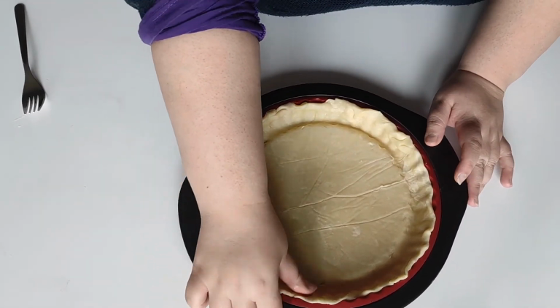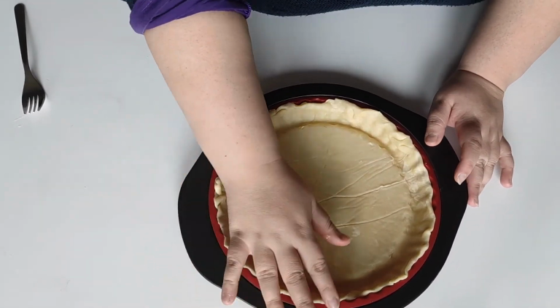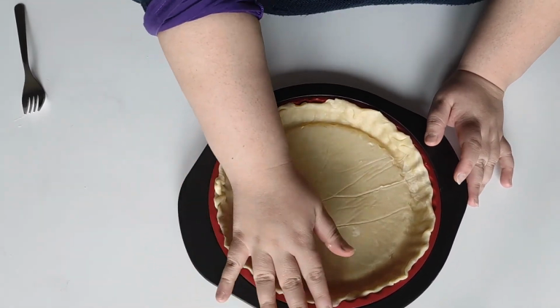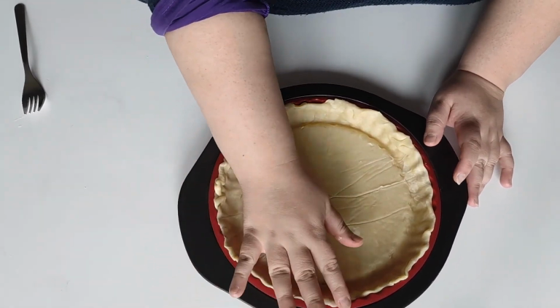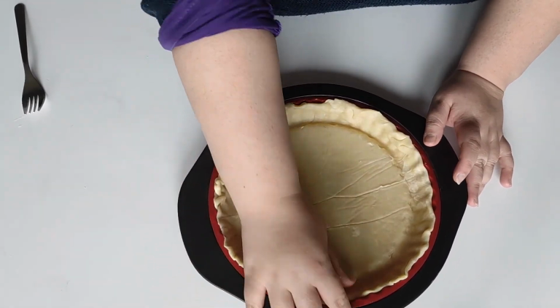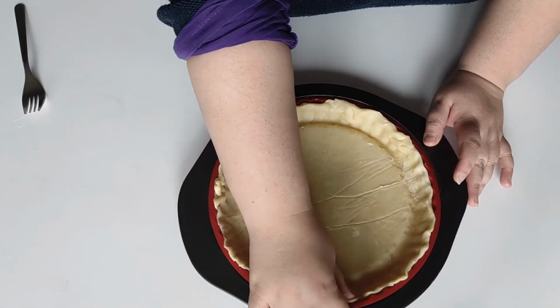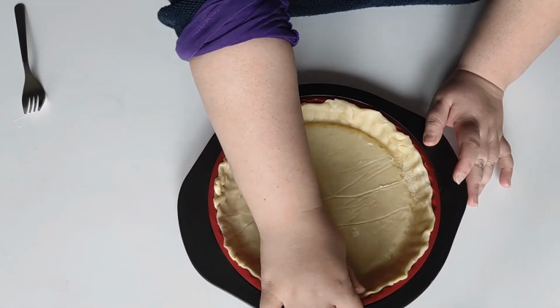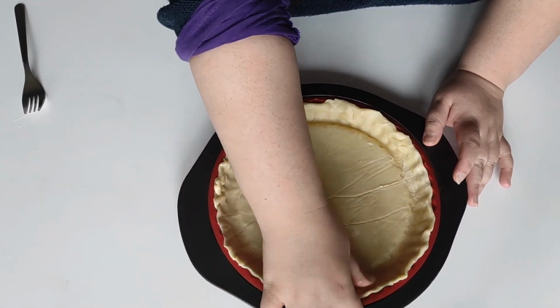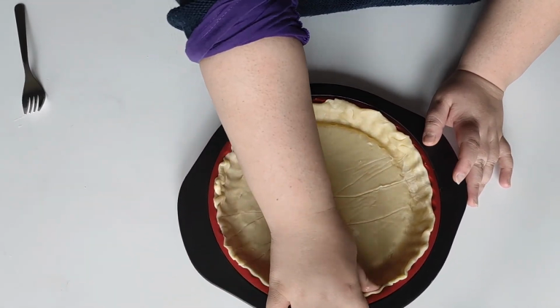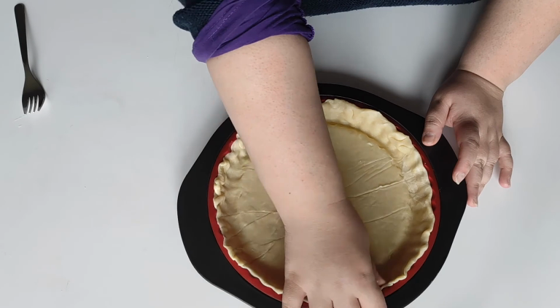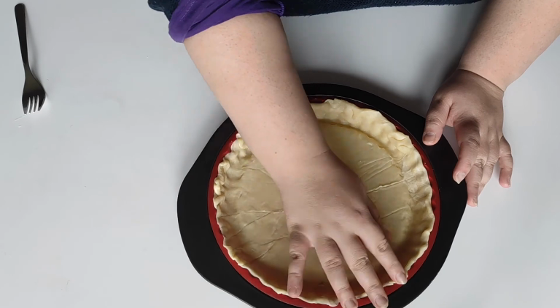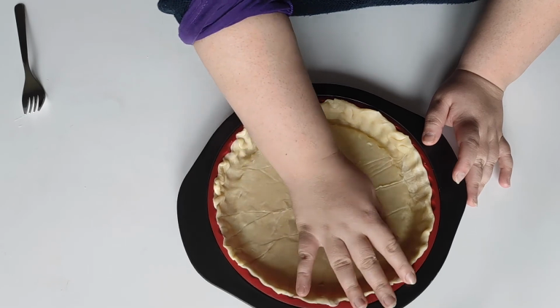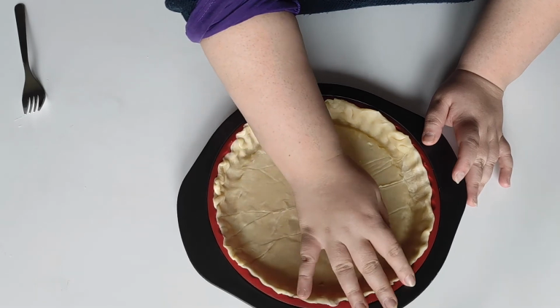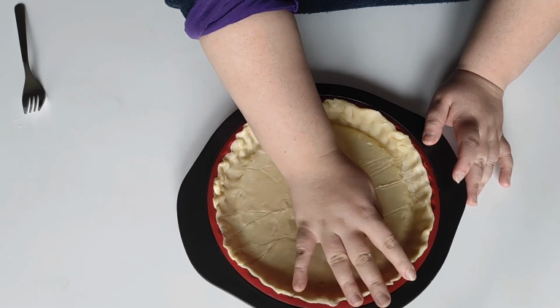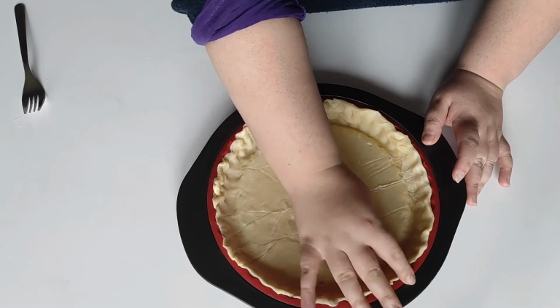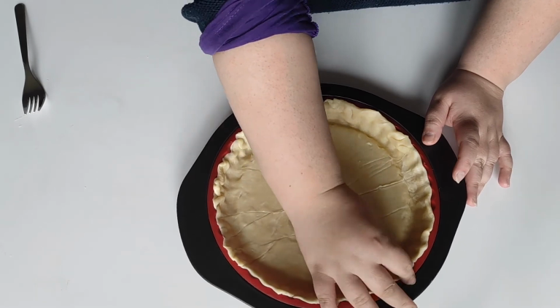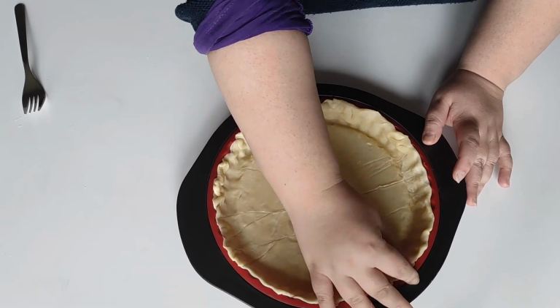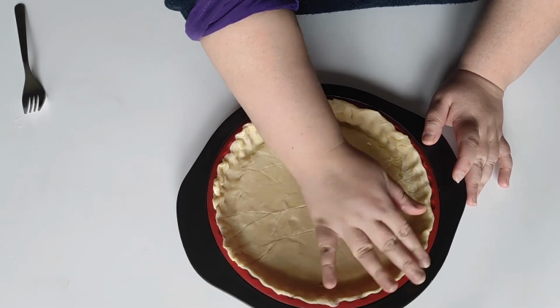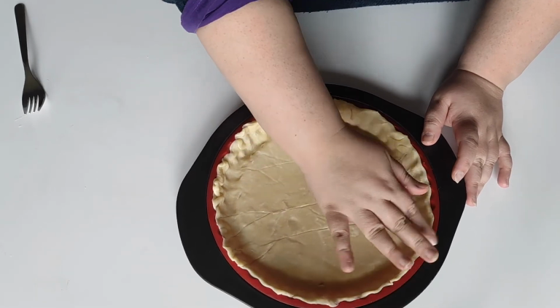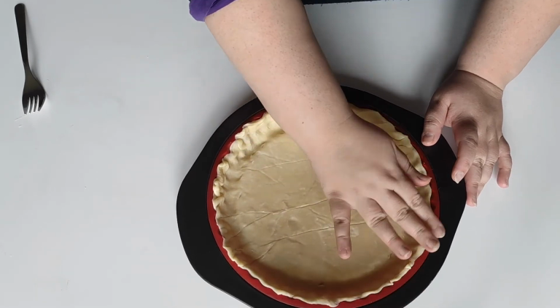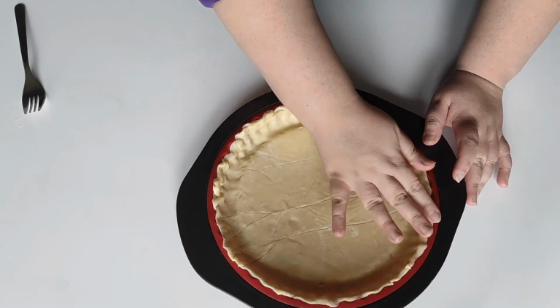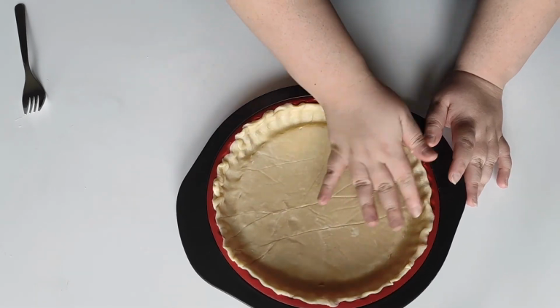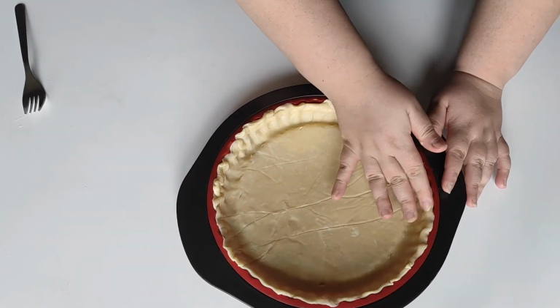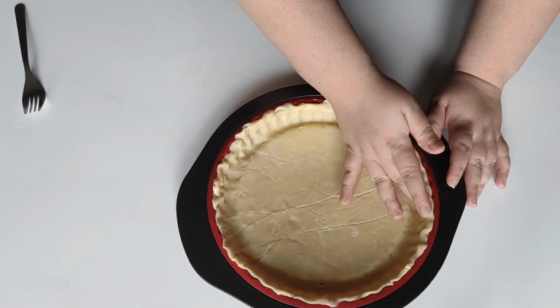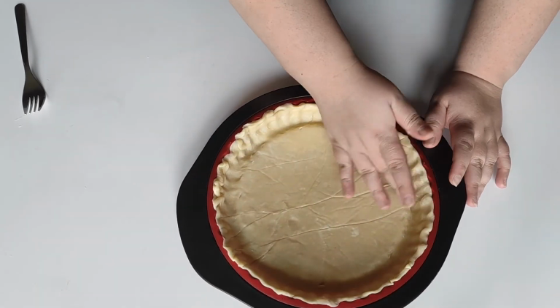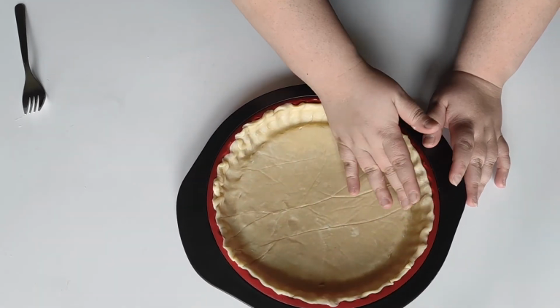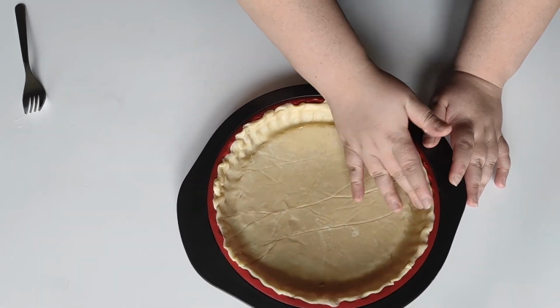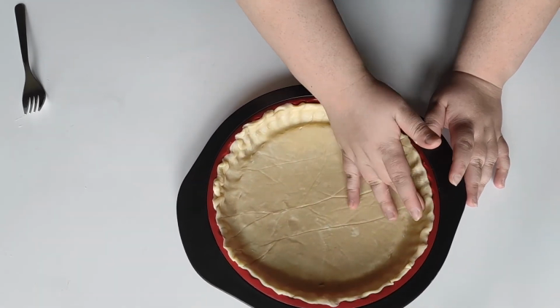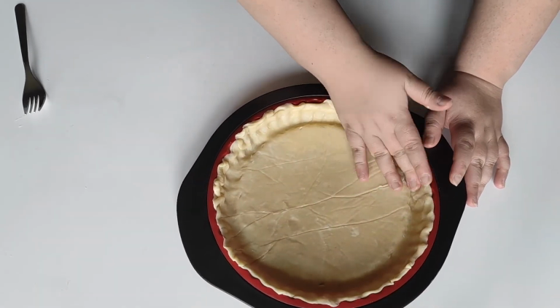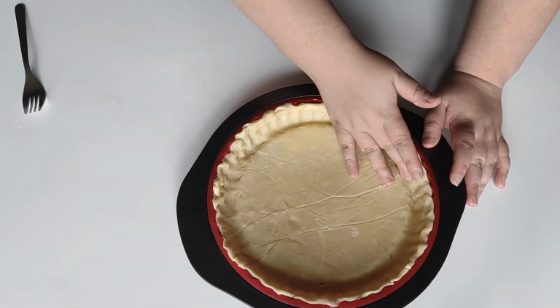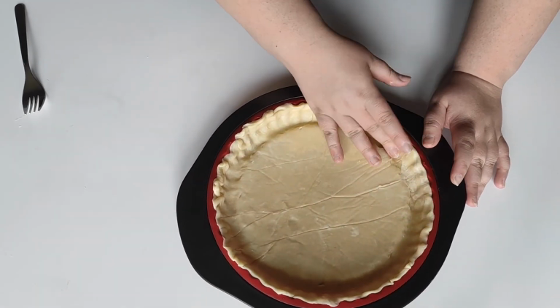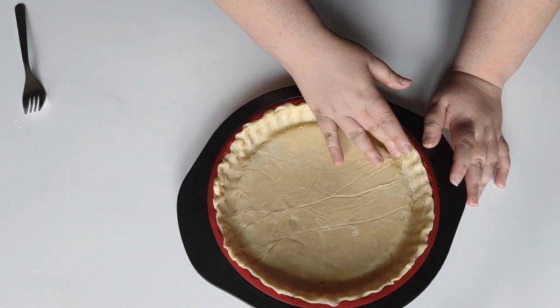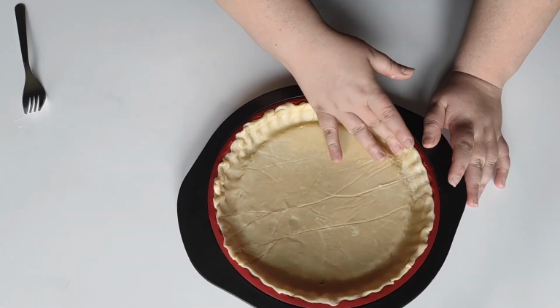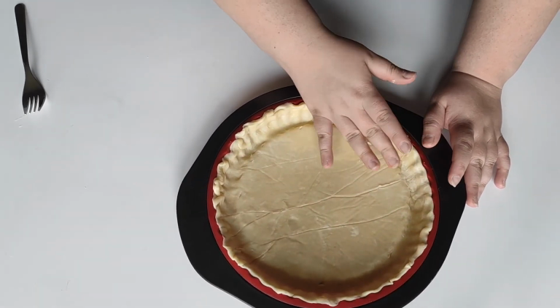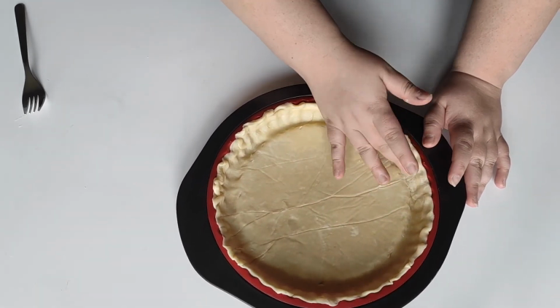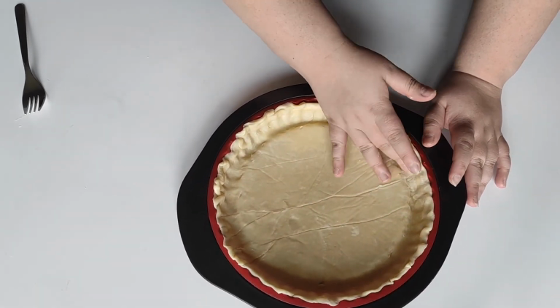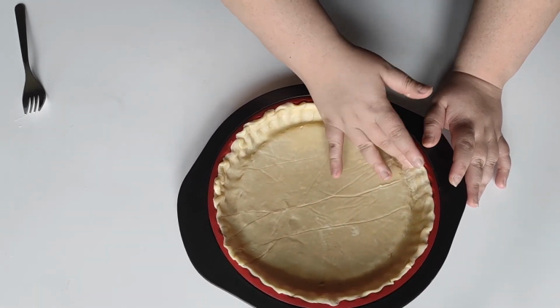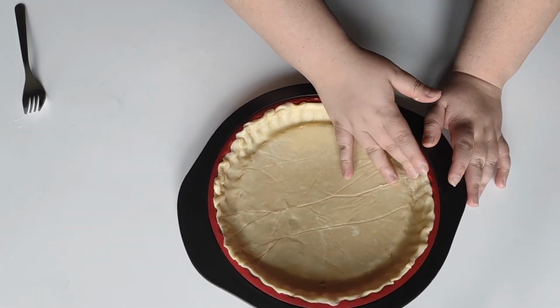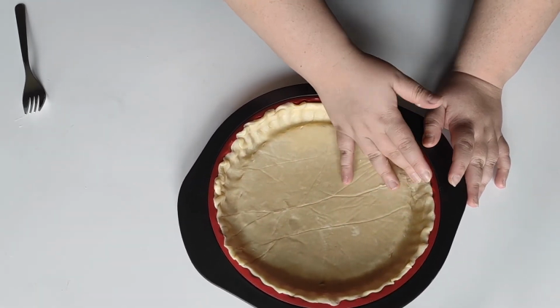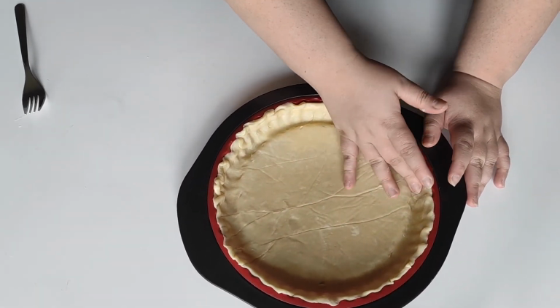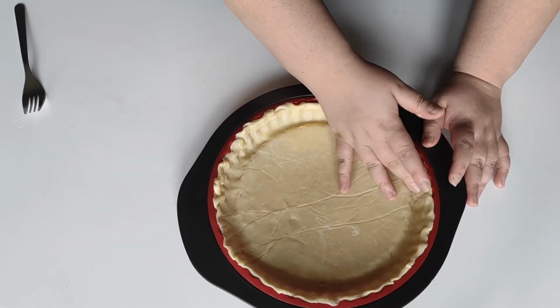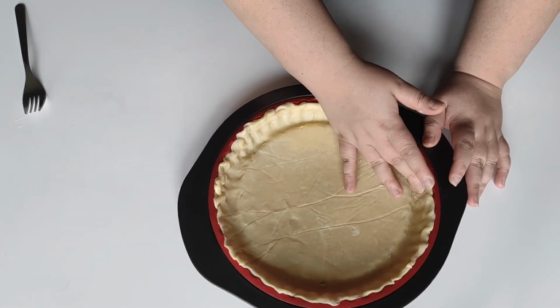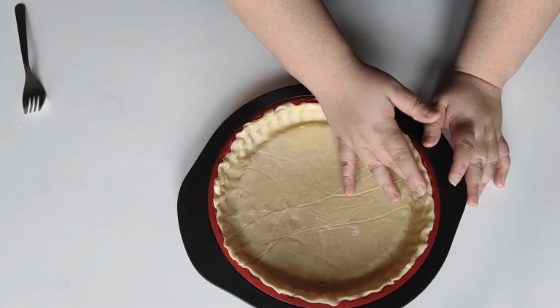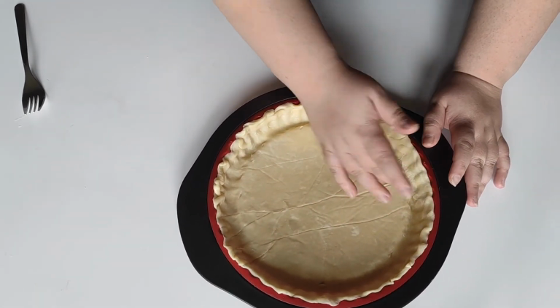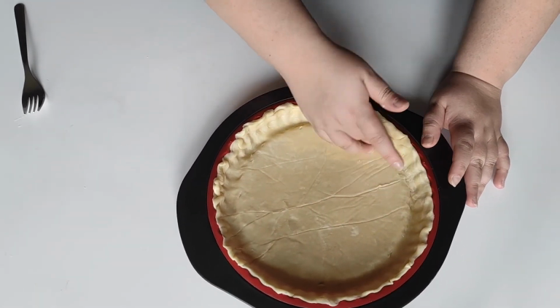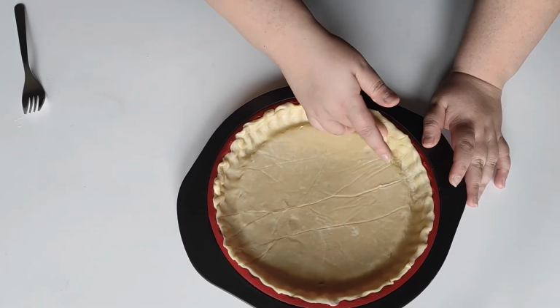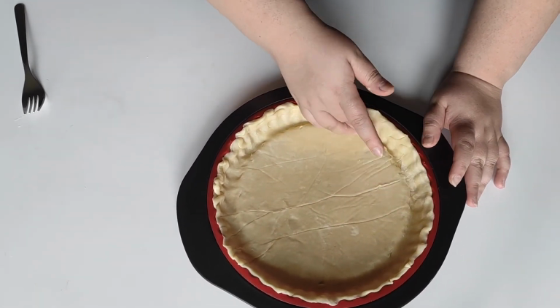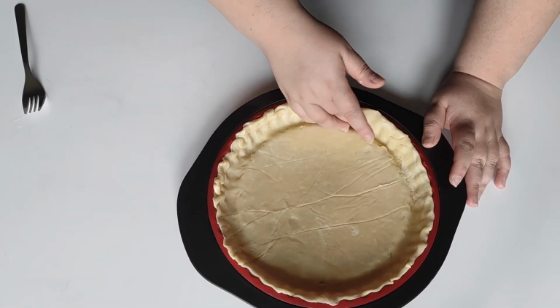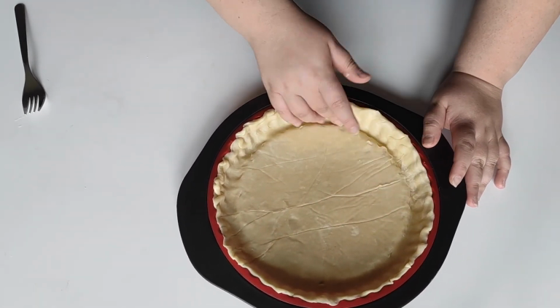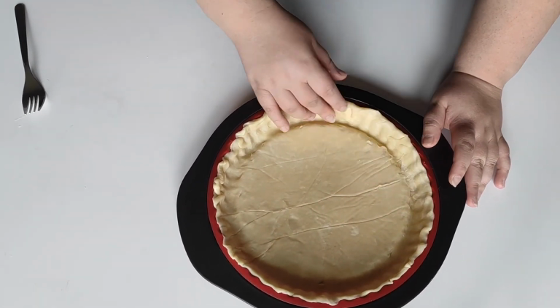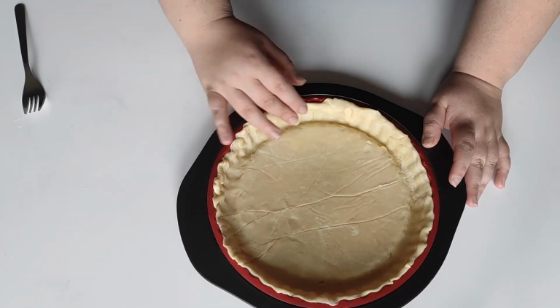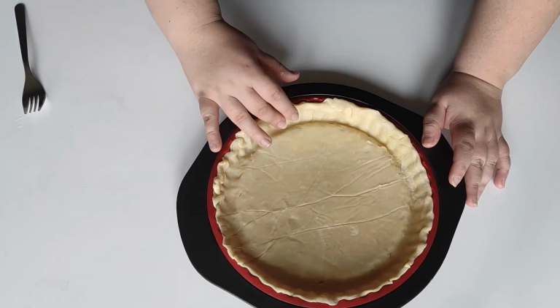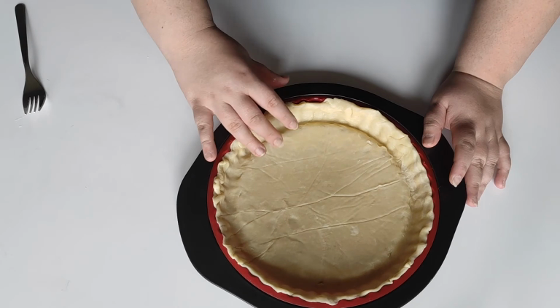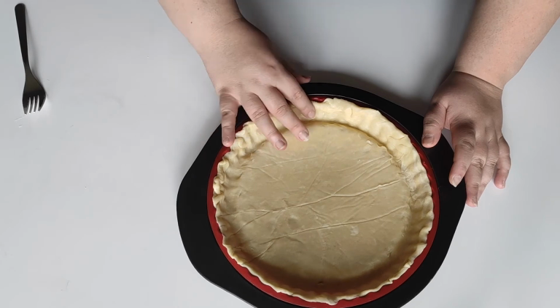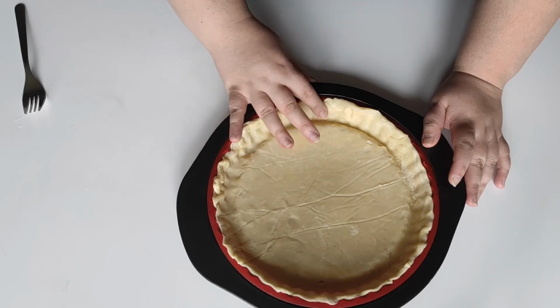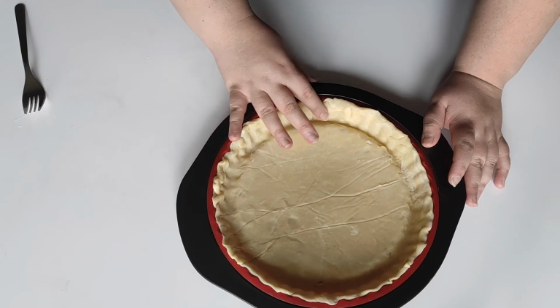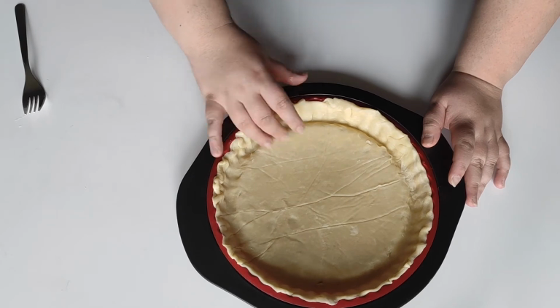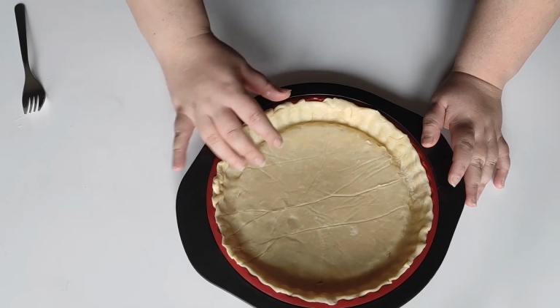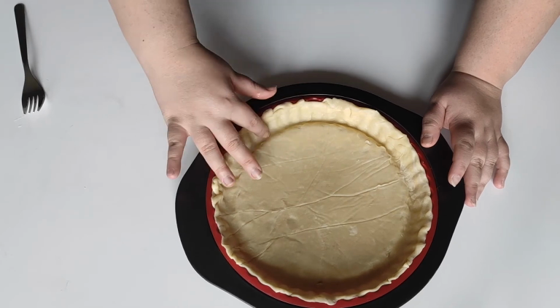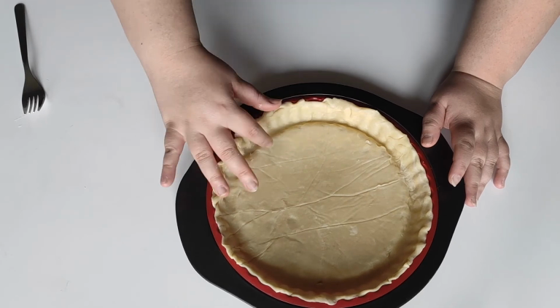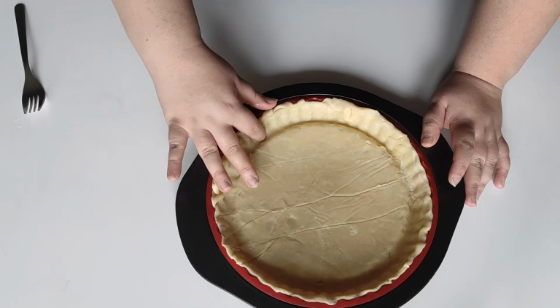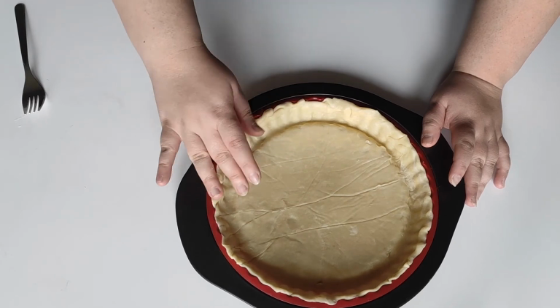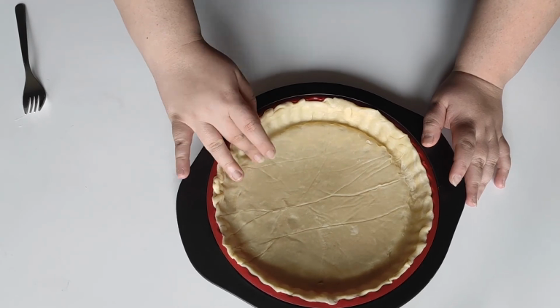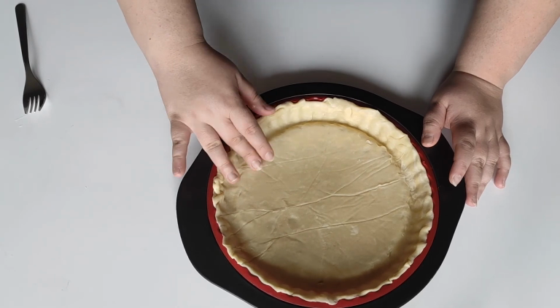I am using it today, so I transferred it to a baking dish. And with a fork, I poke holes all over the dough.